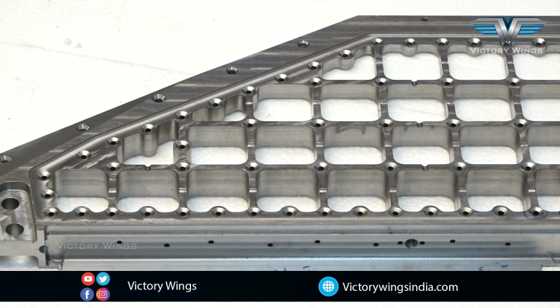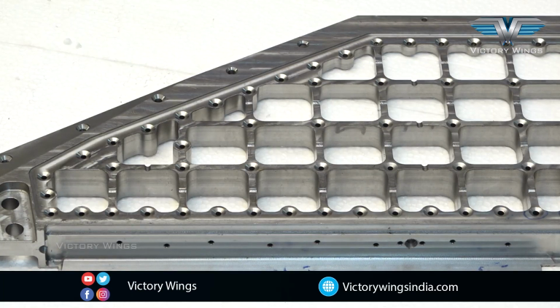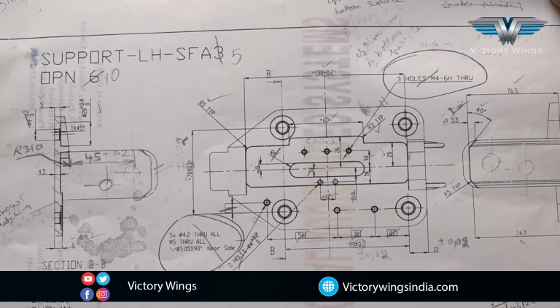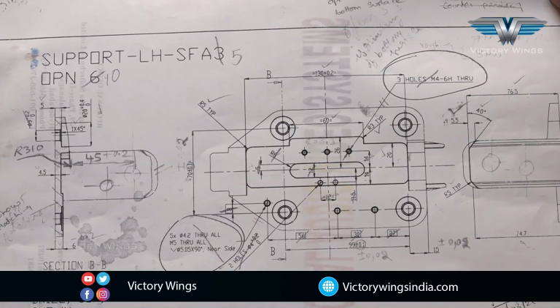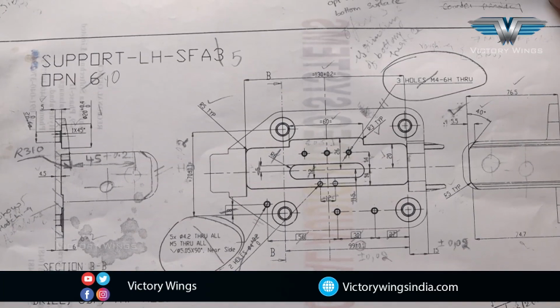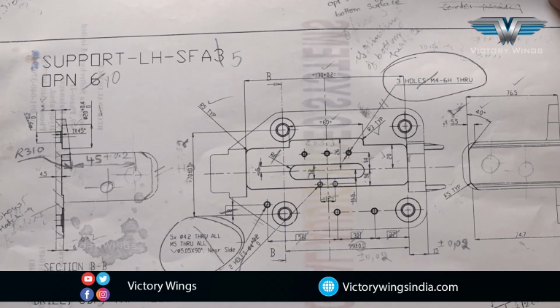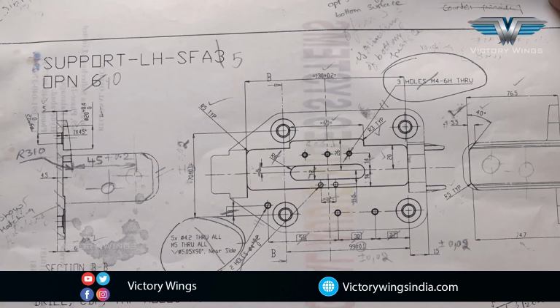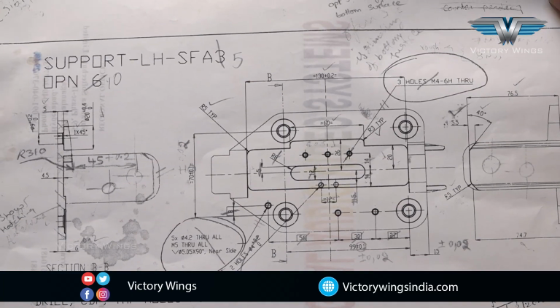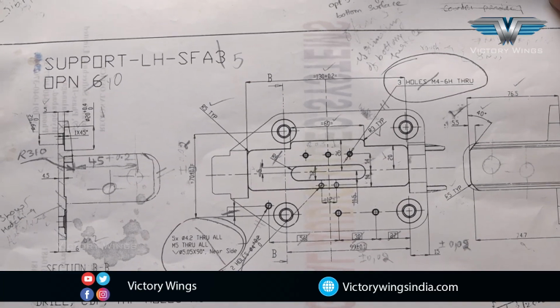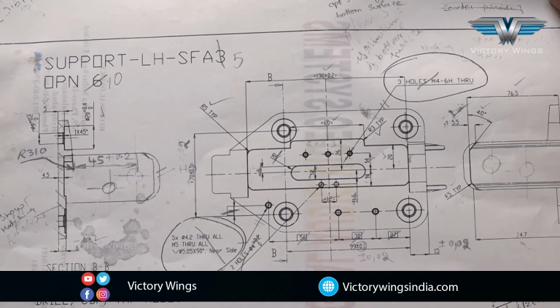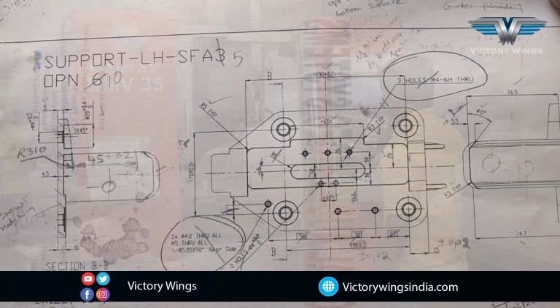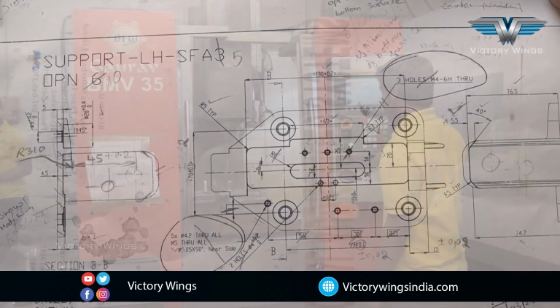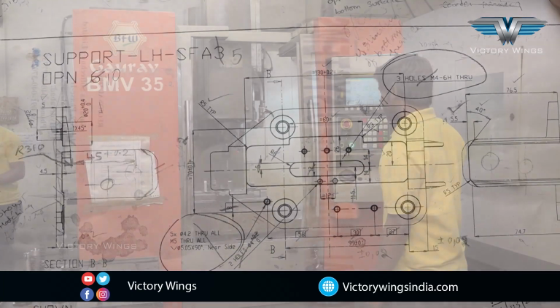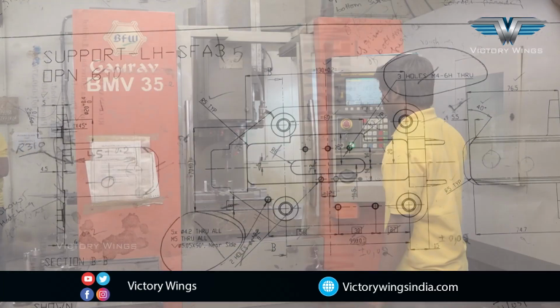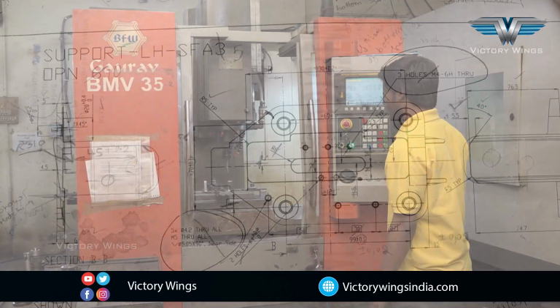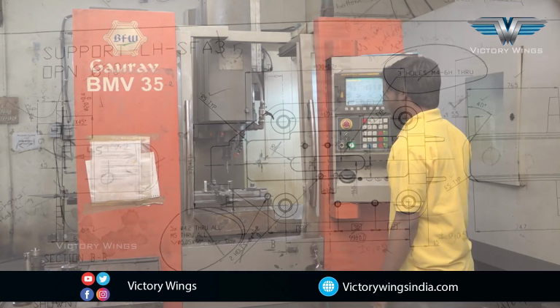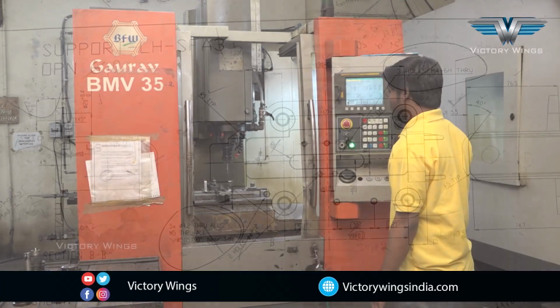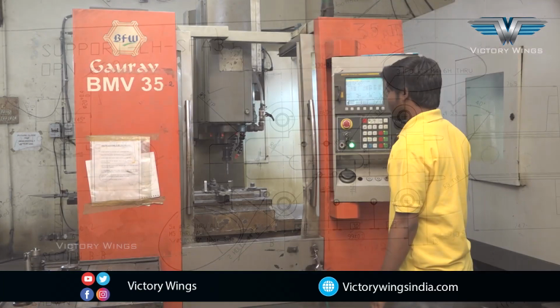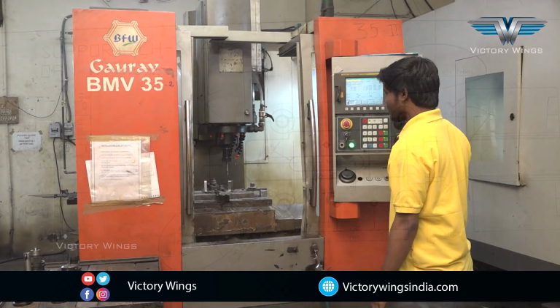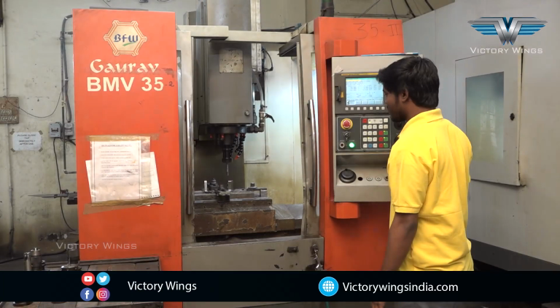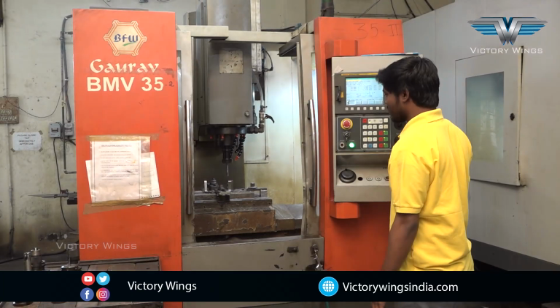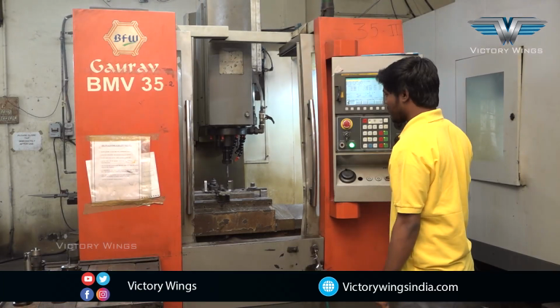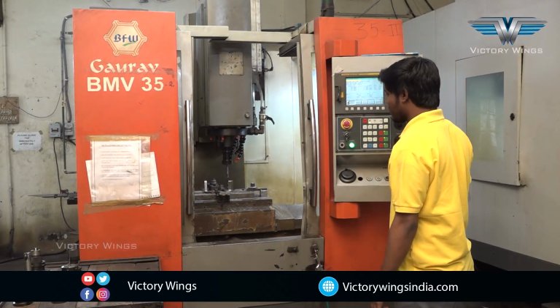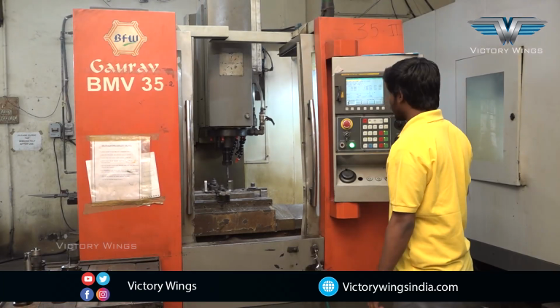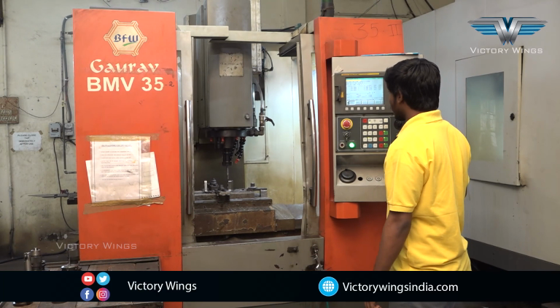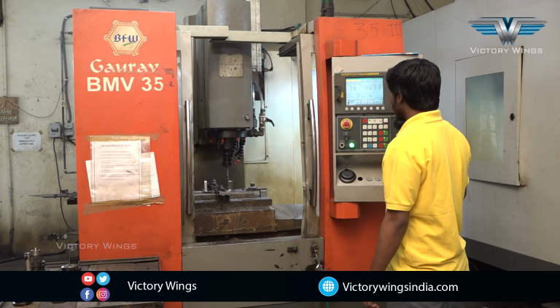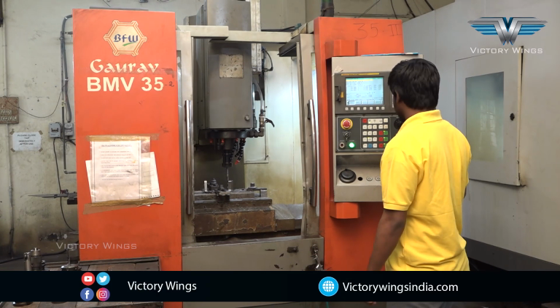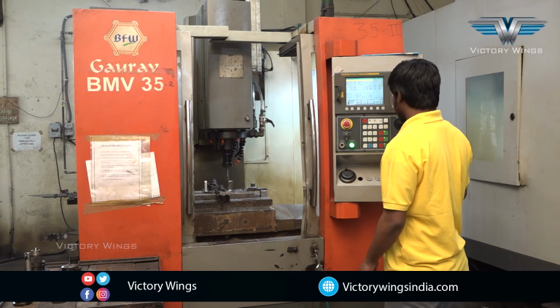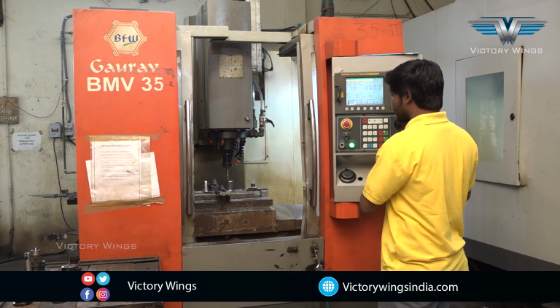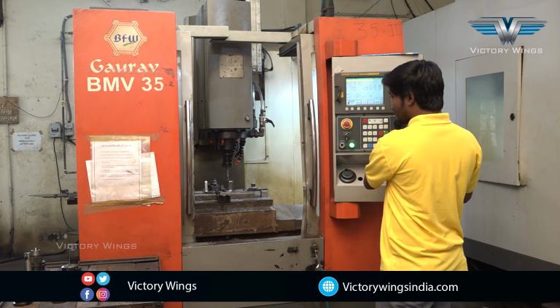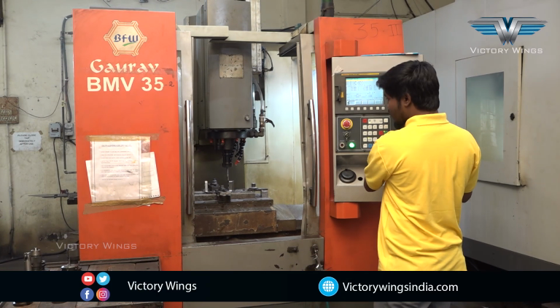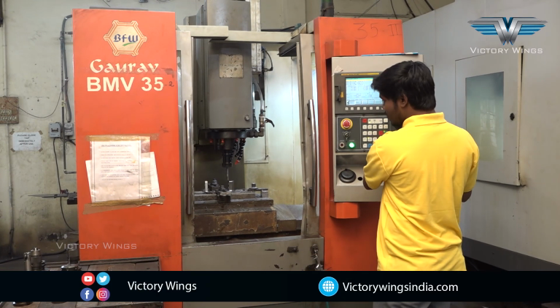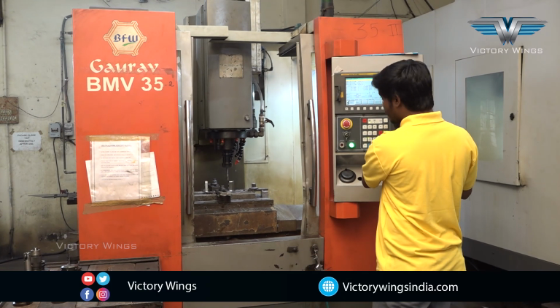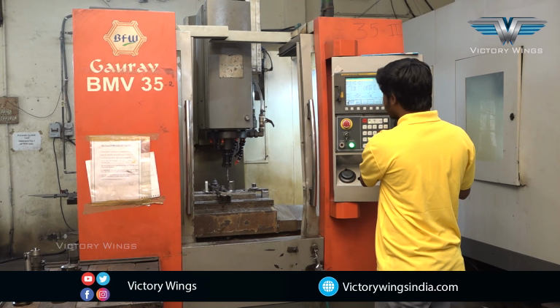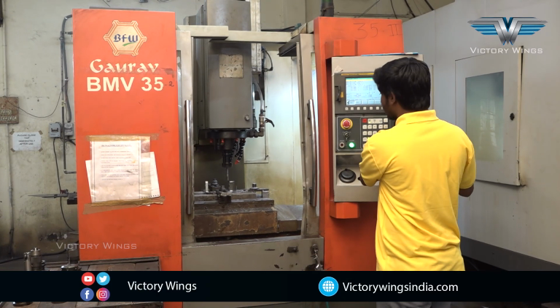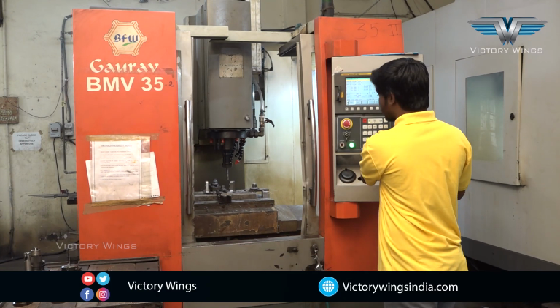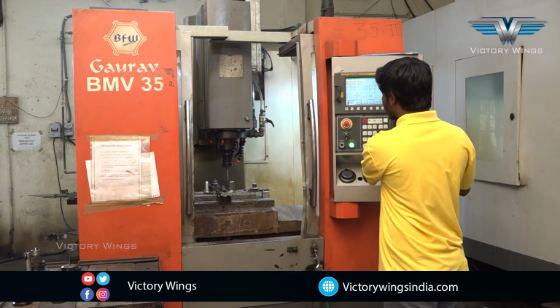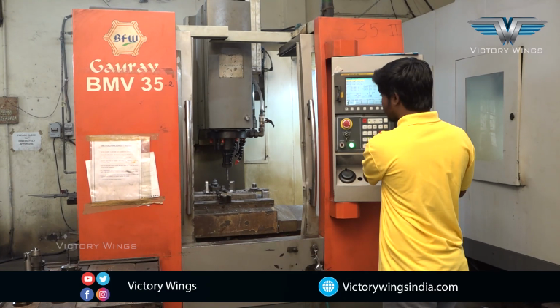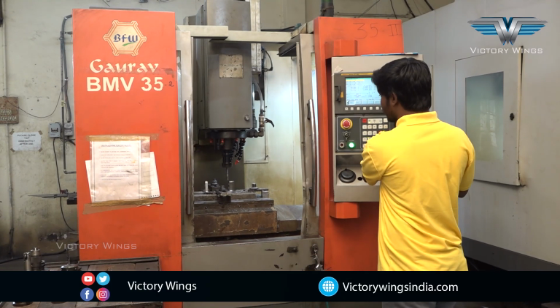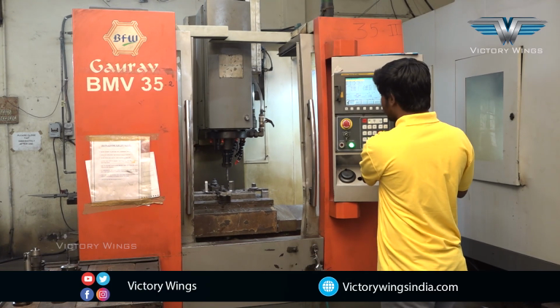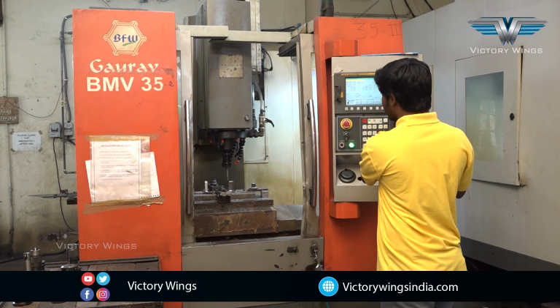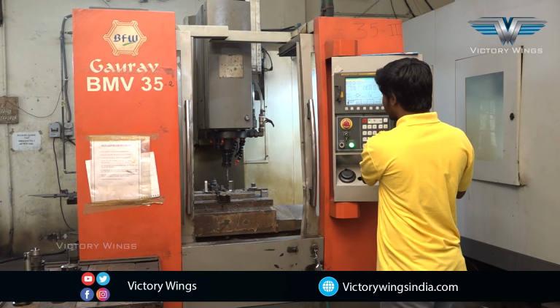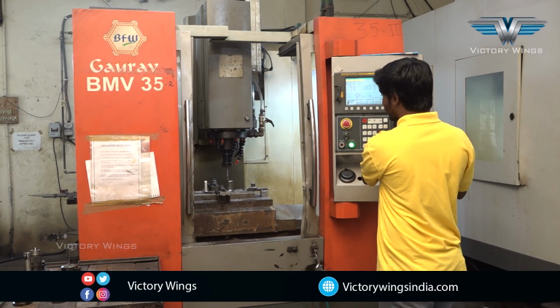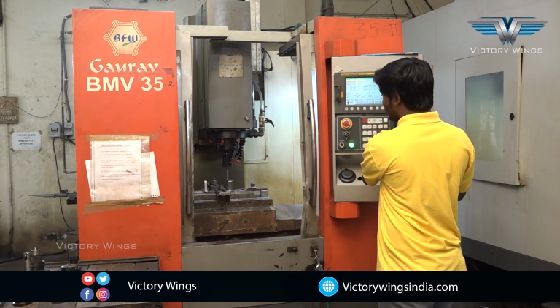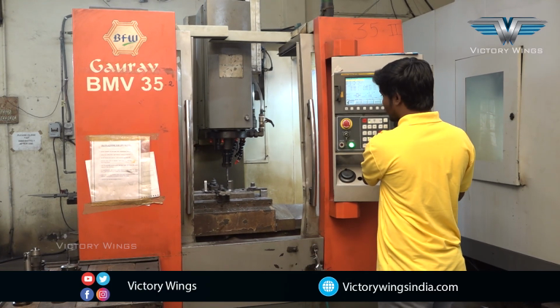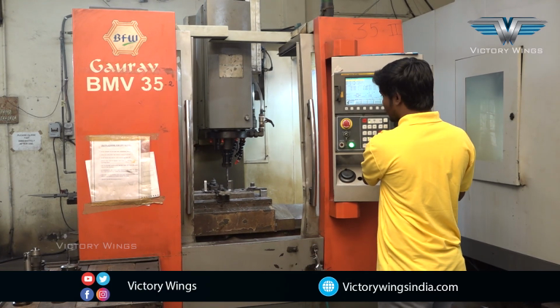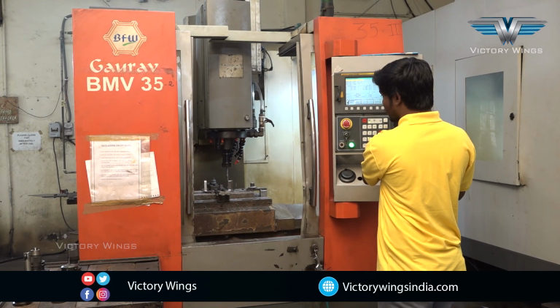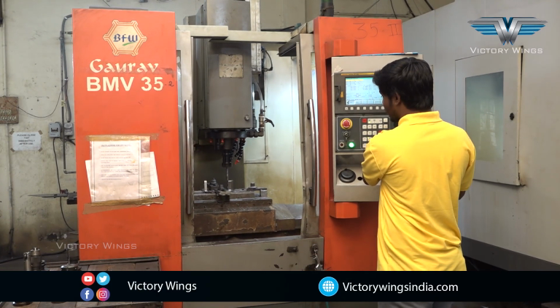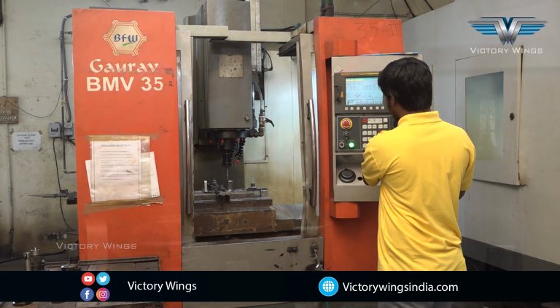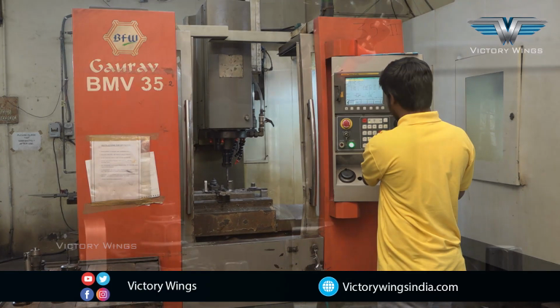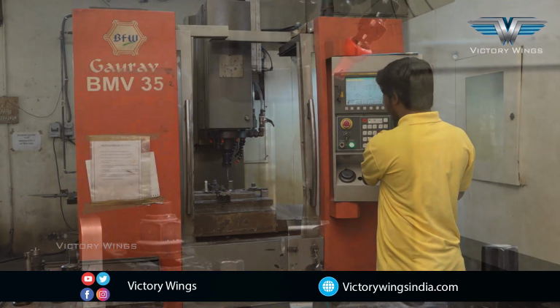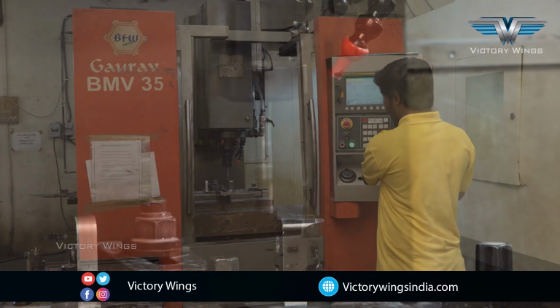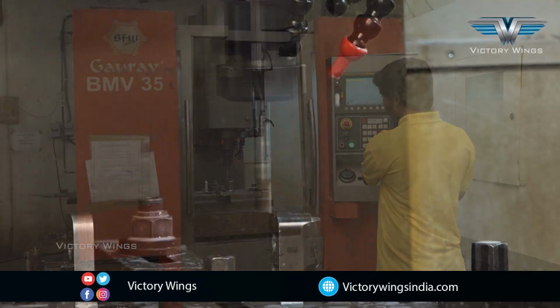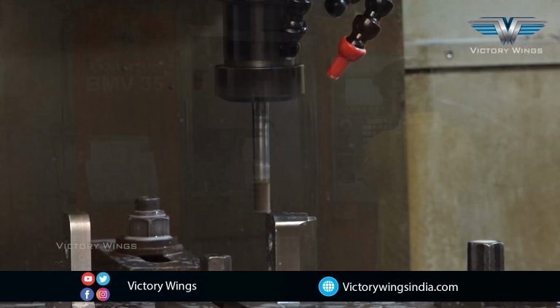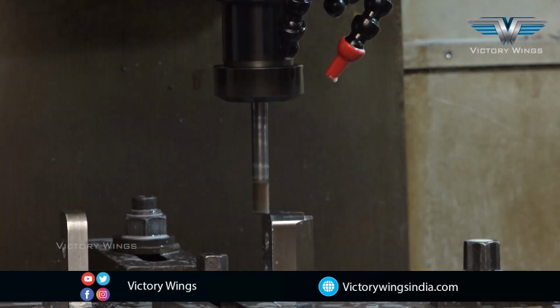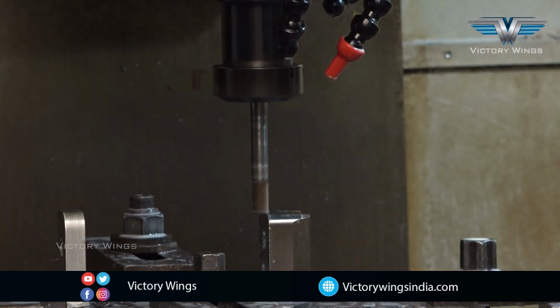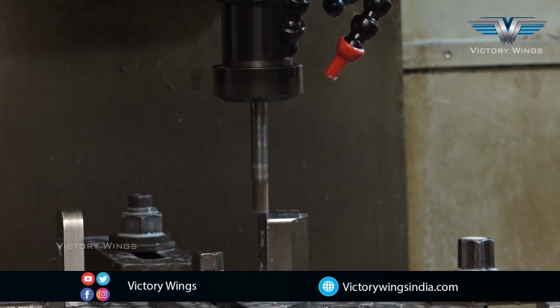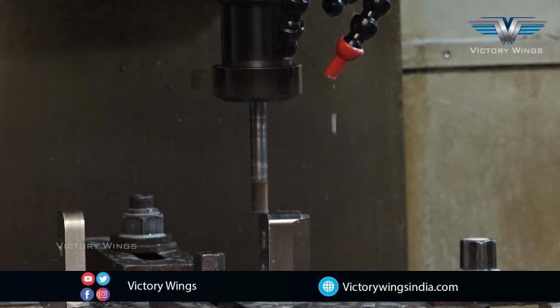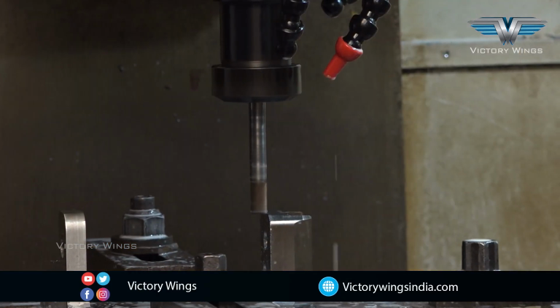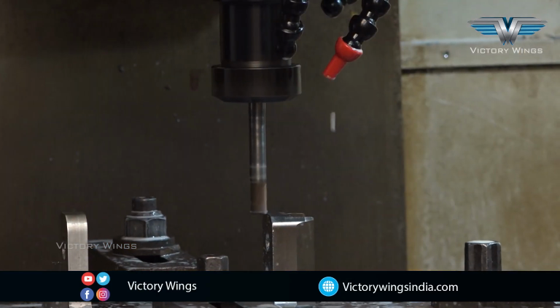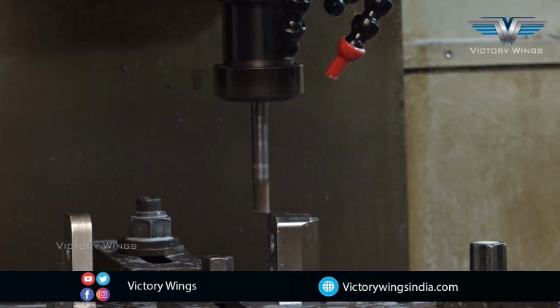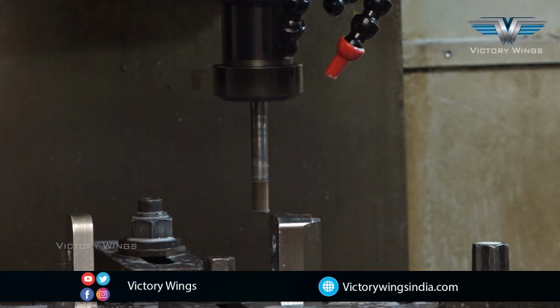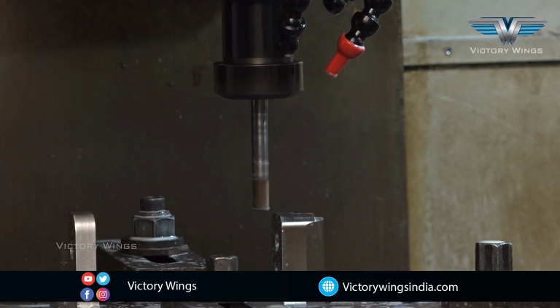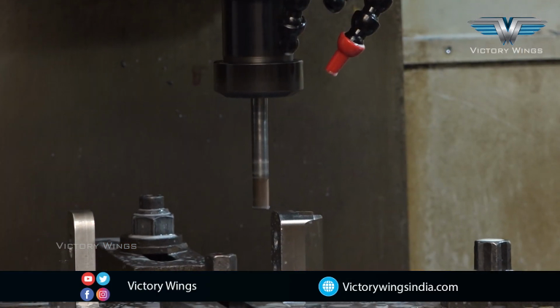Other parts of the fin assemblies are being machined here. They are machined from titanium alloy.